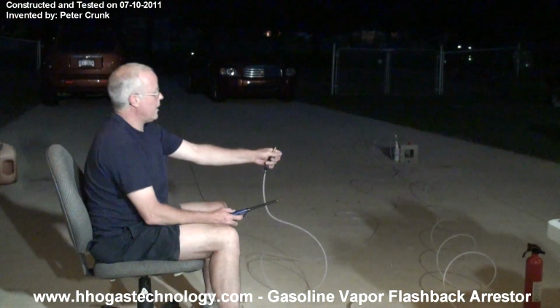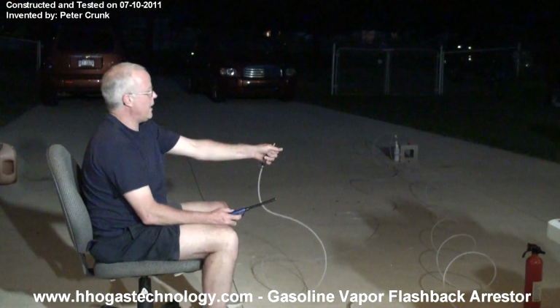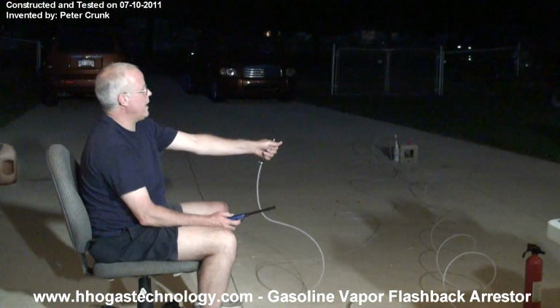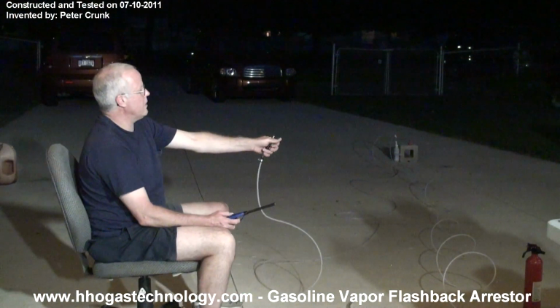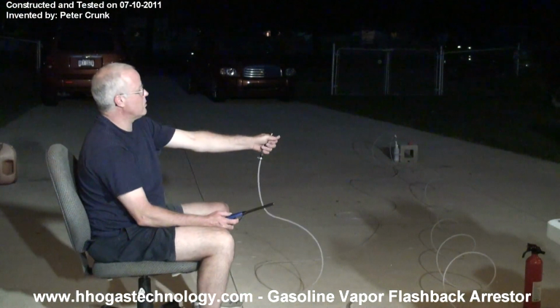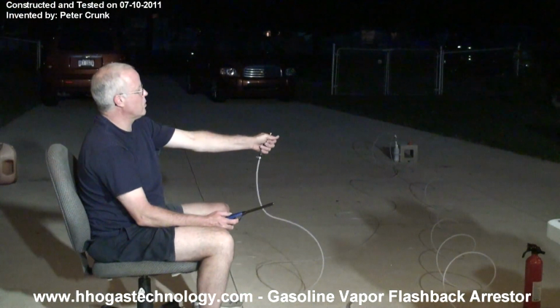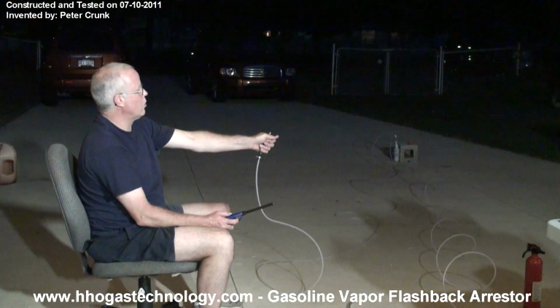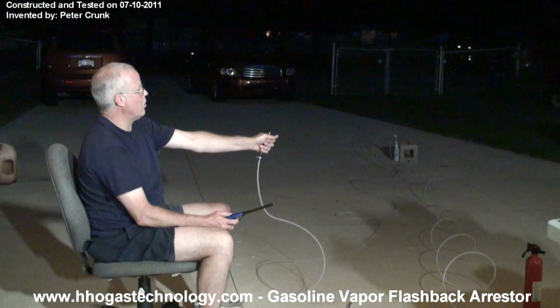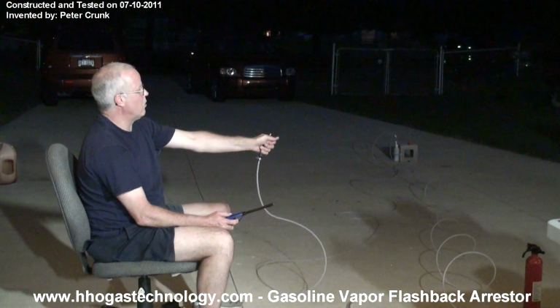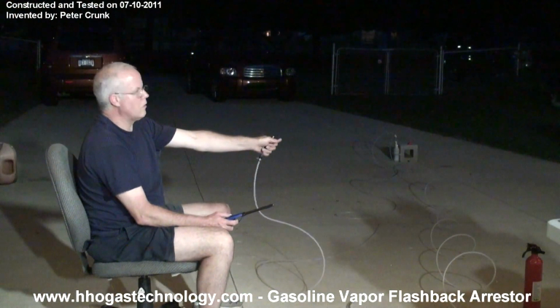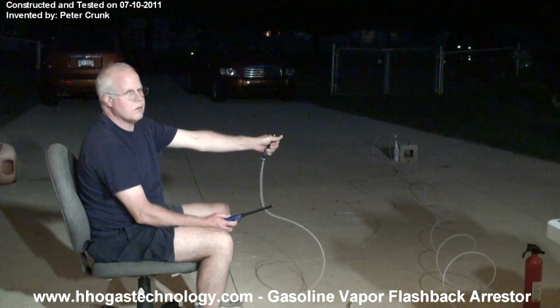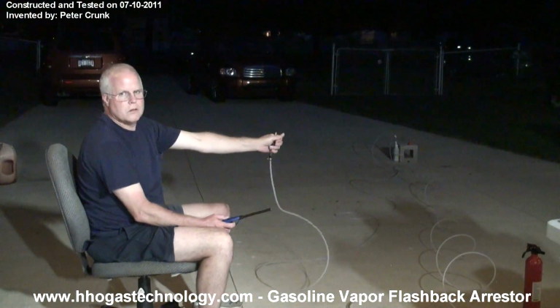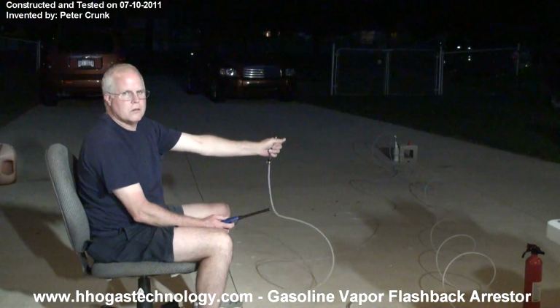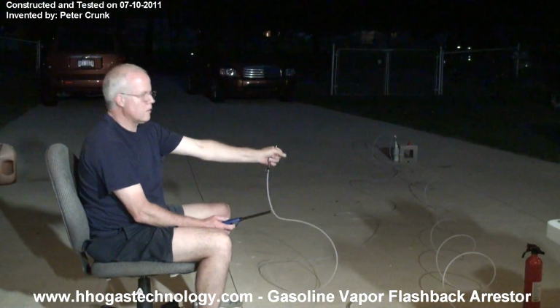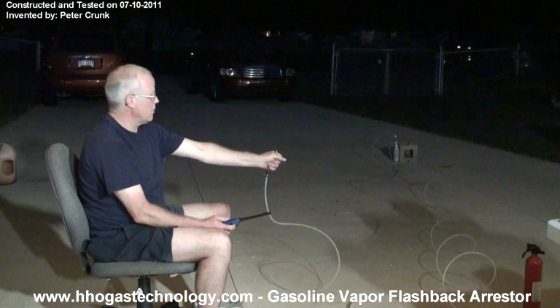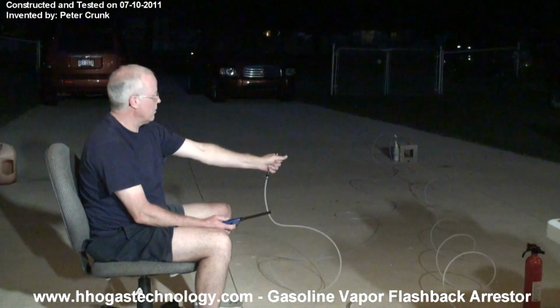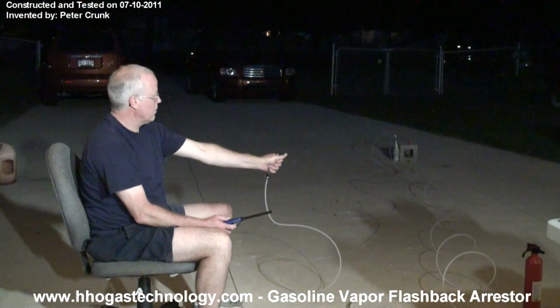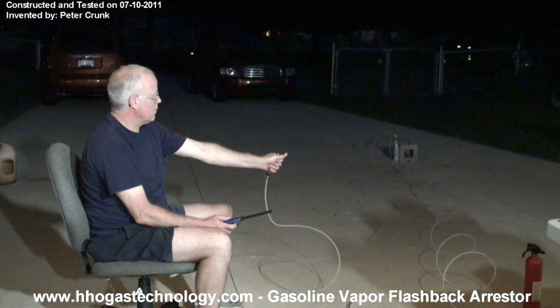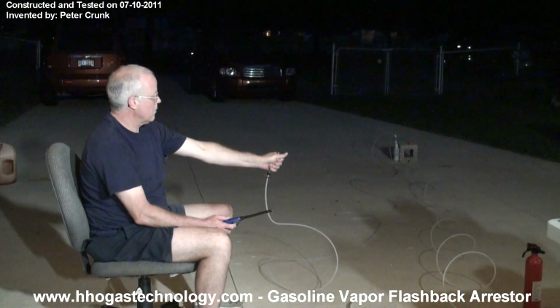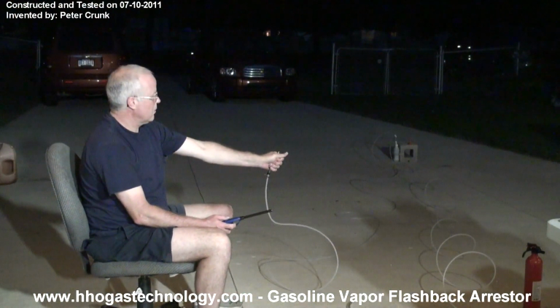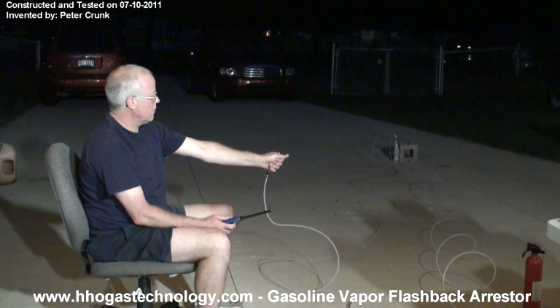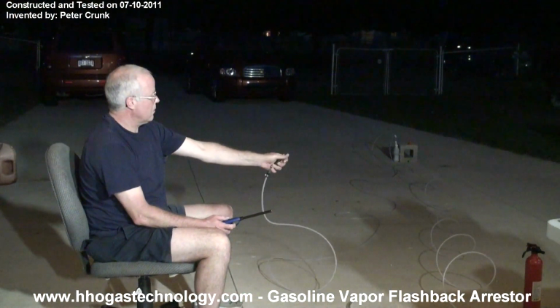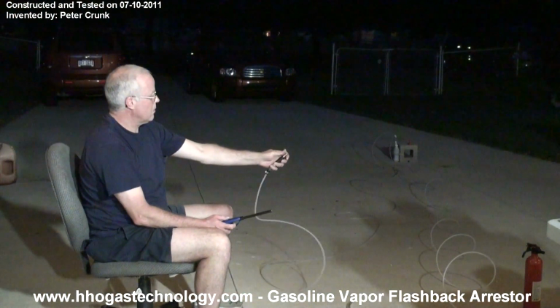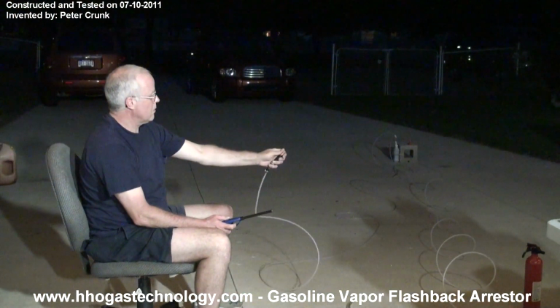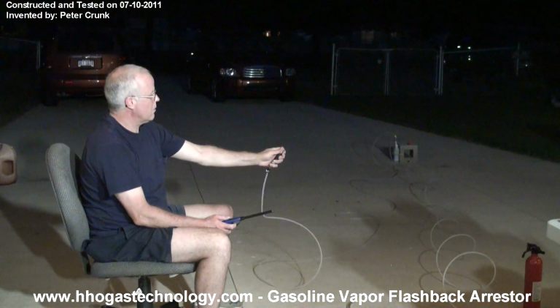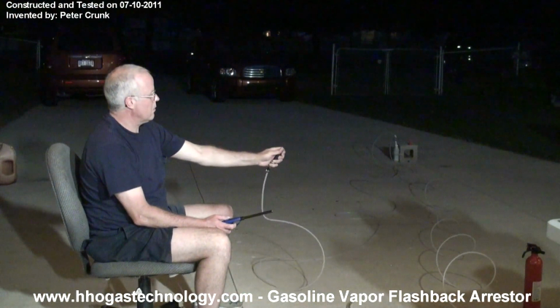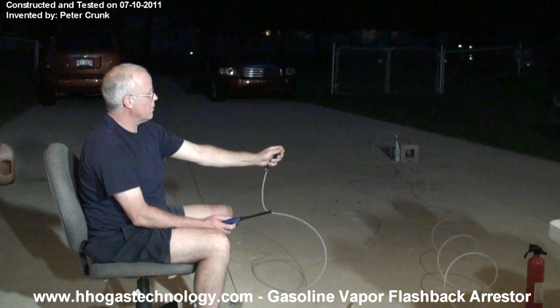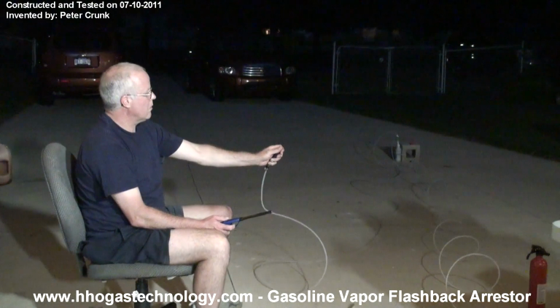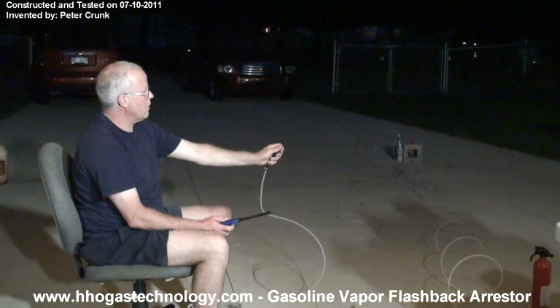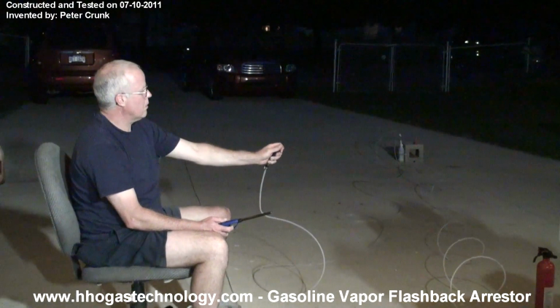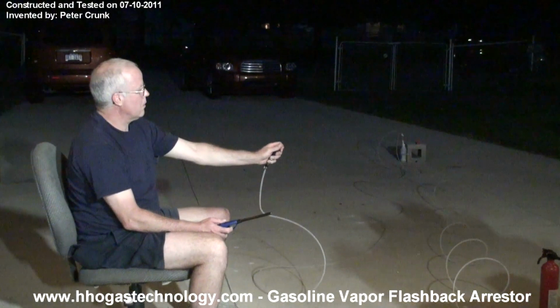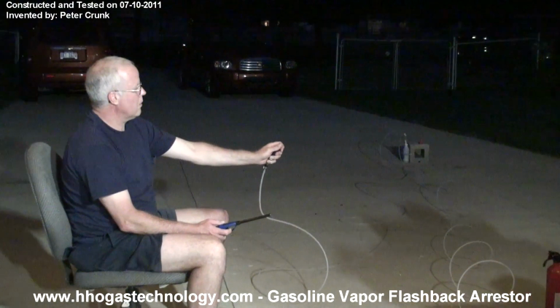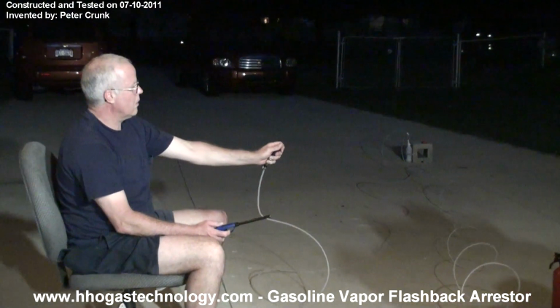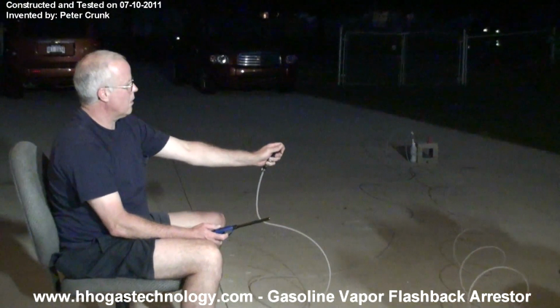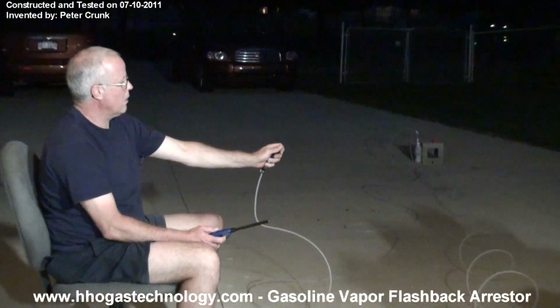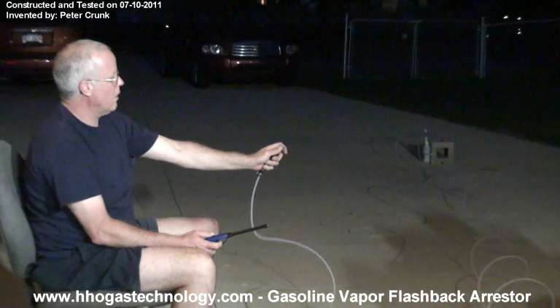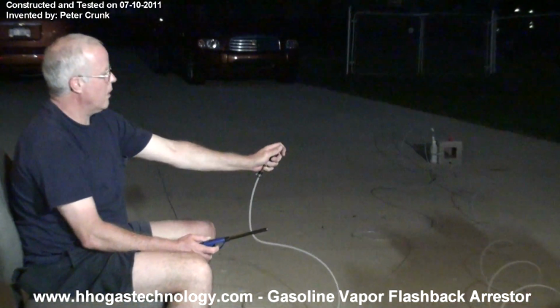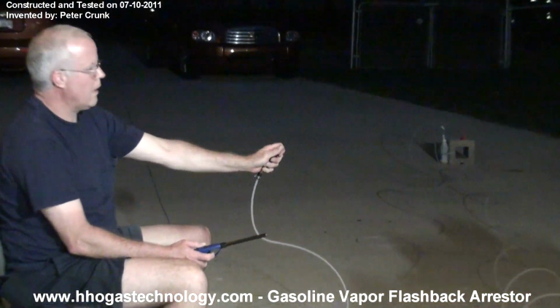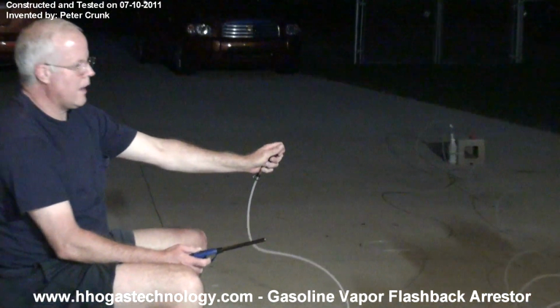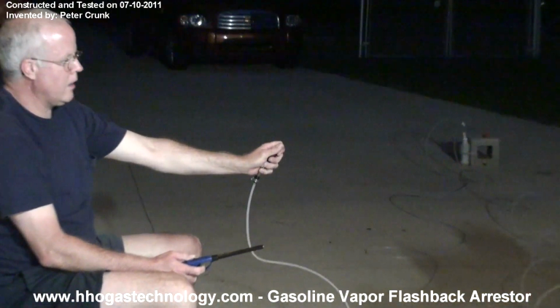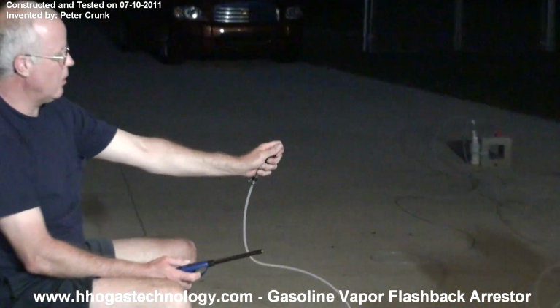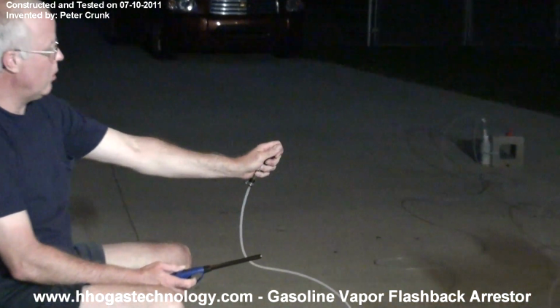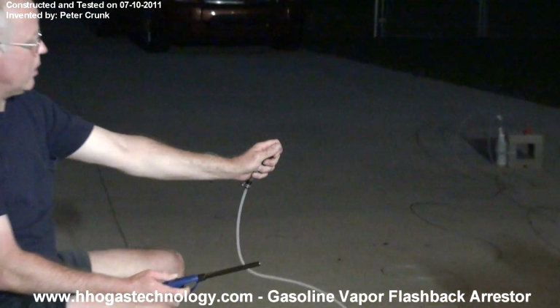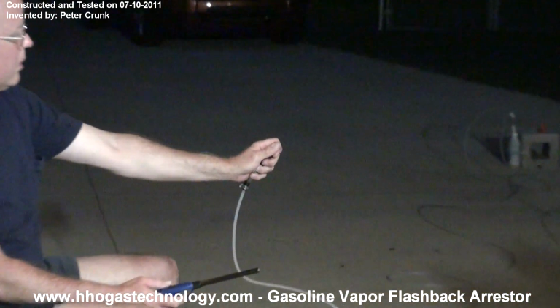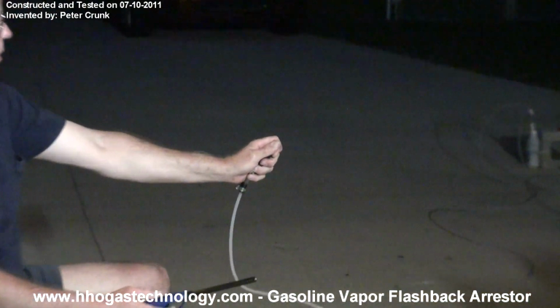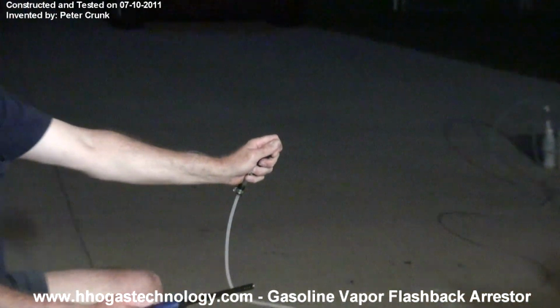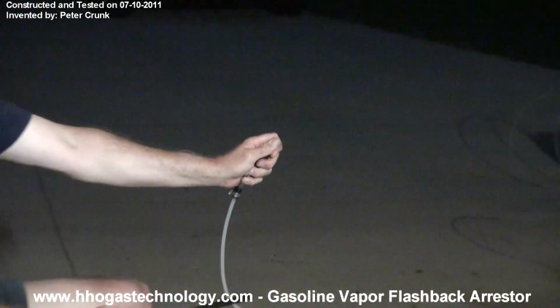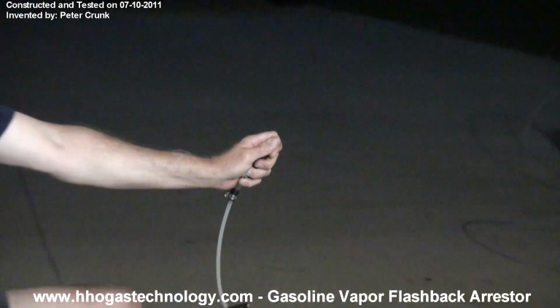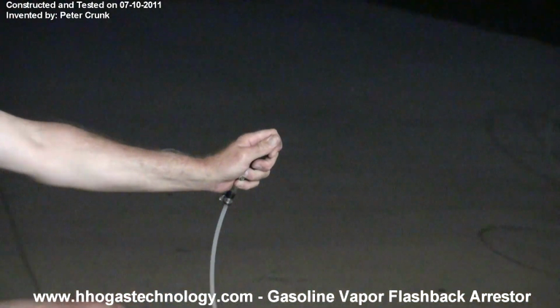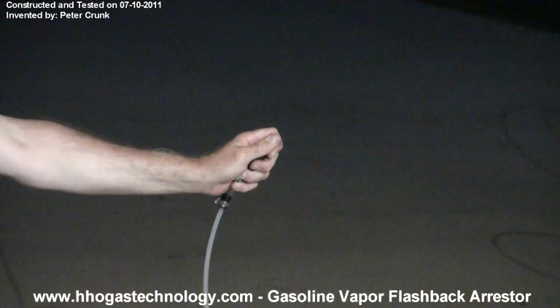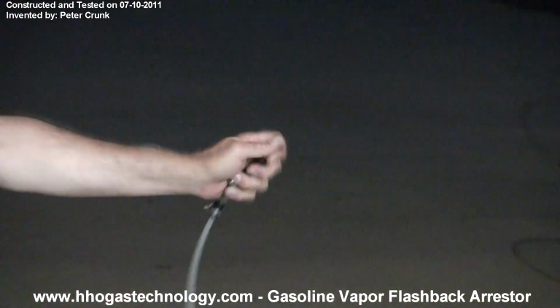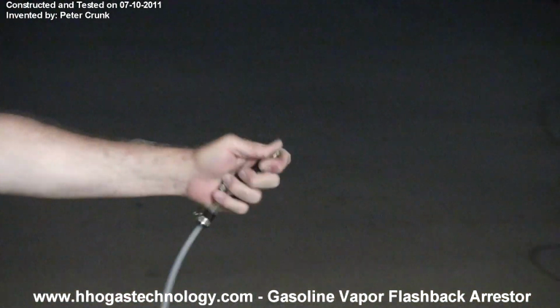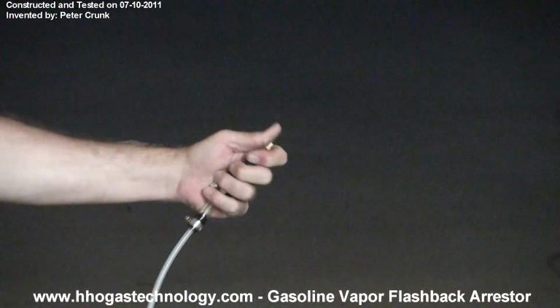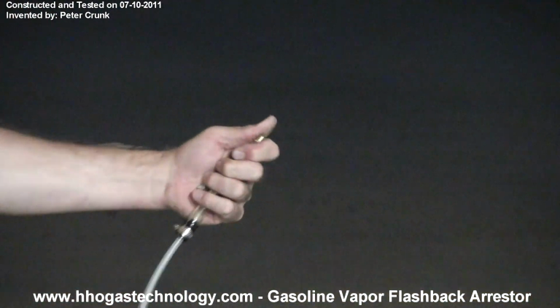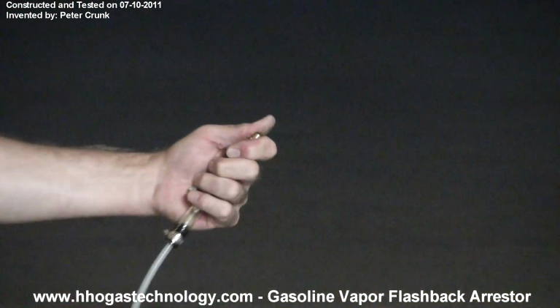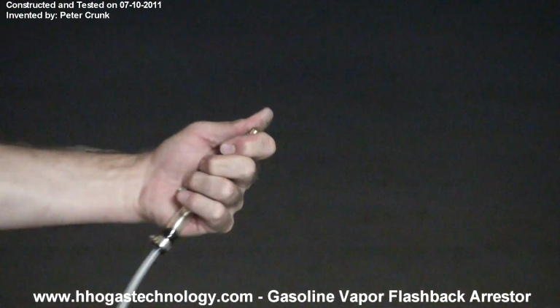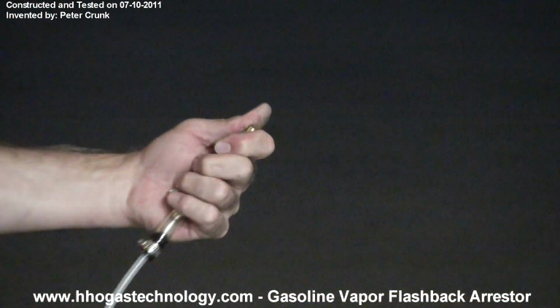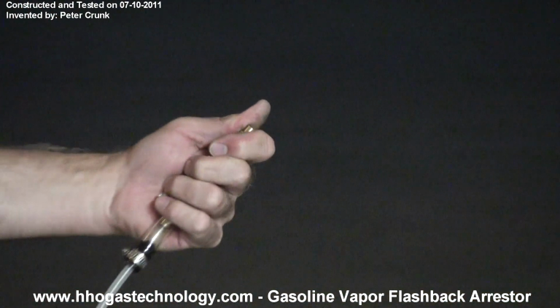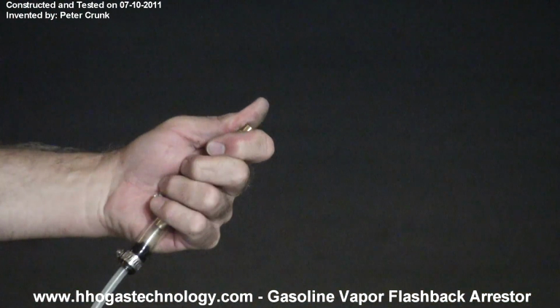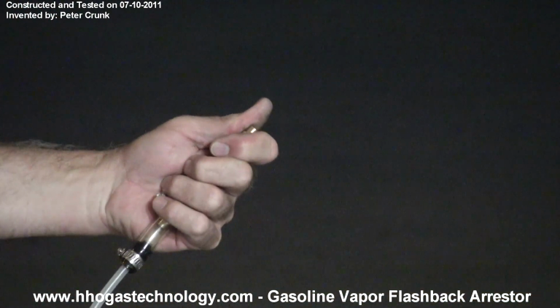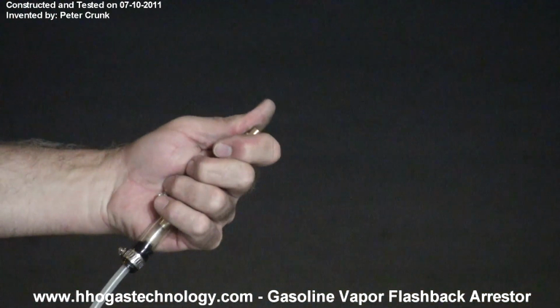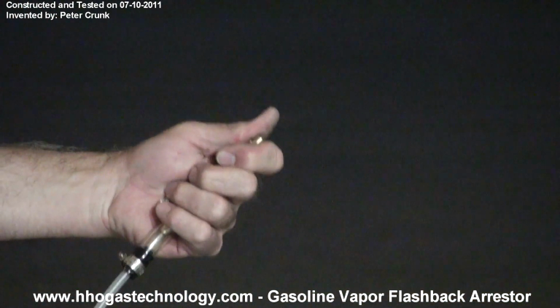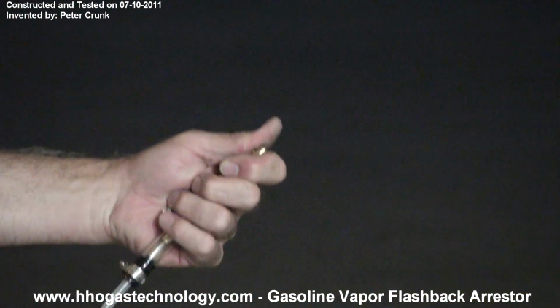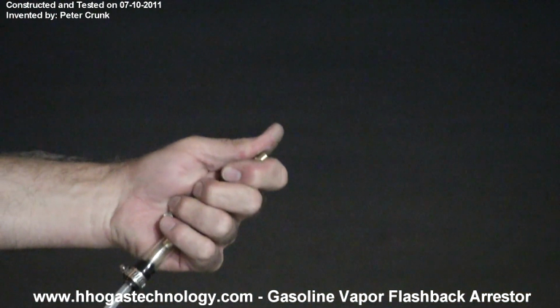And it's cool. I can hold it. Not even warm.